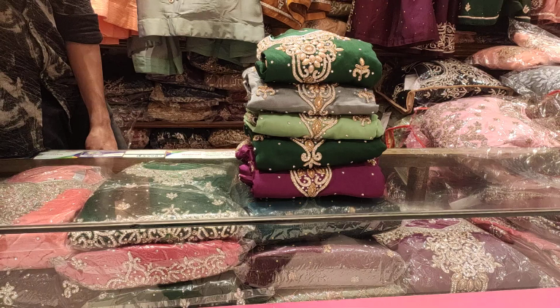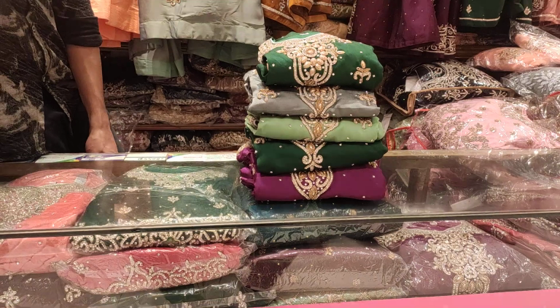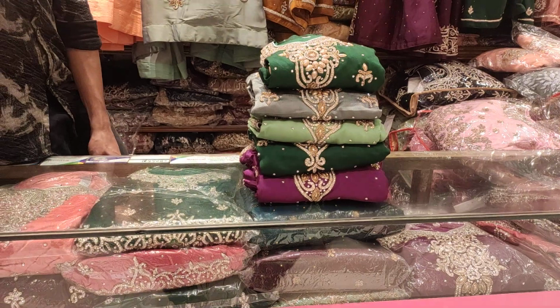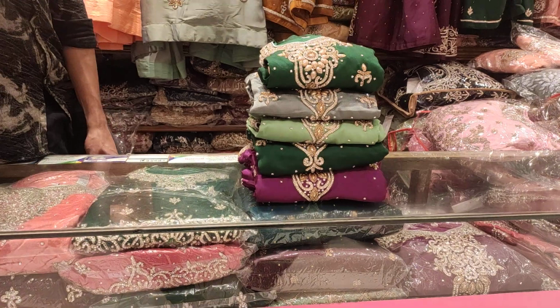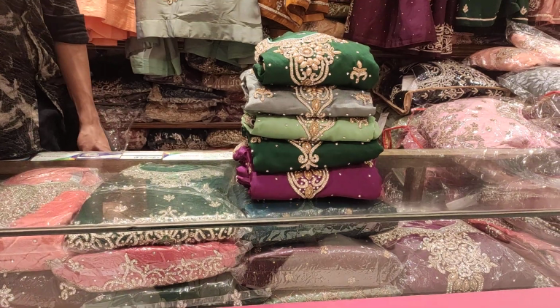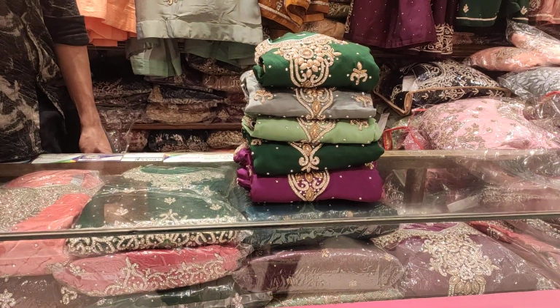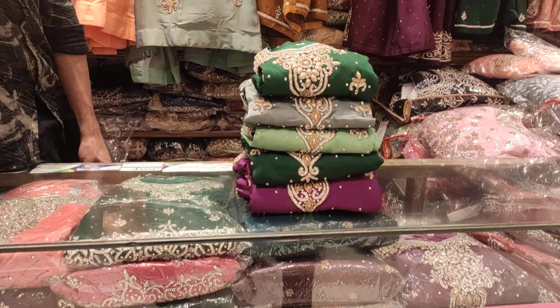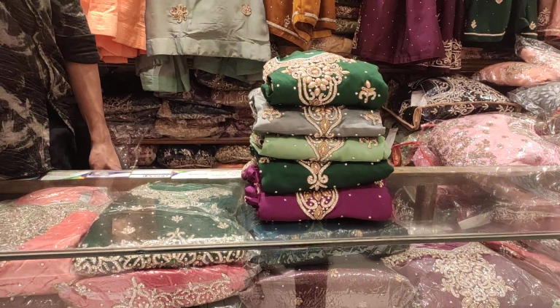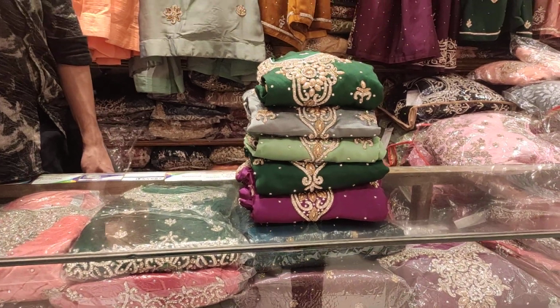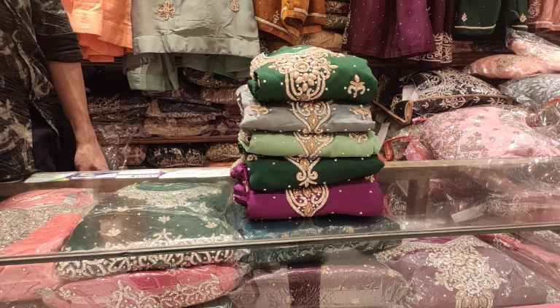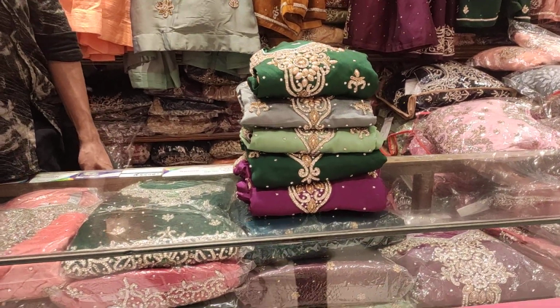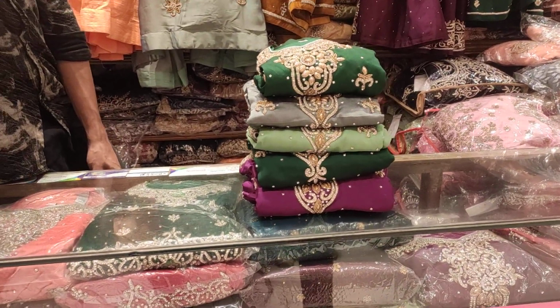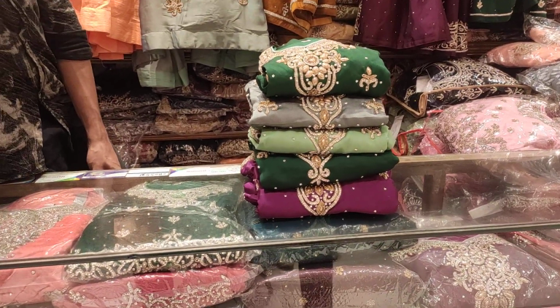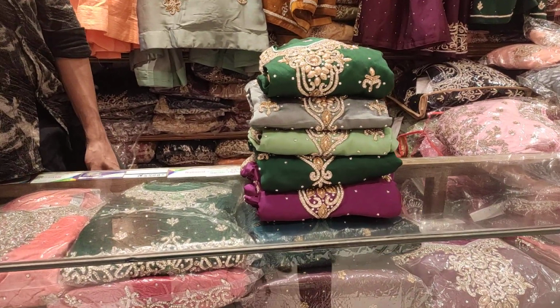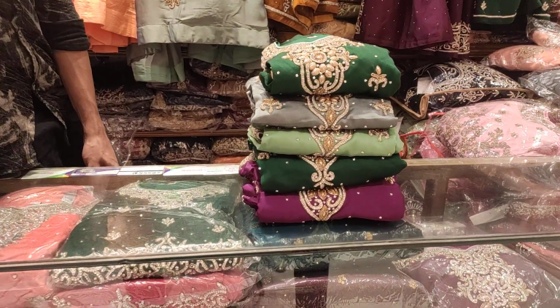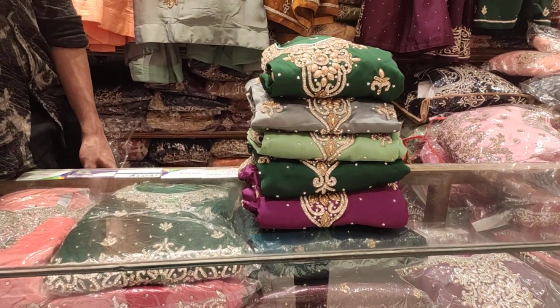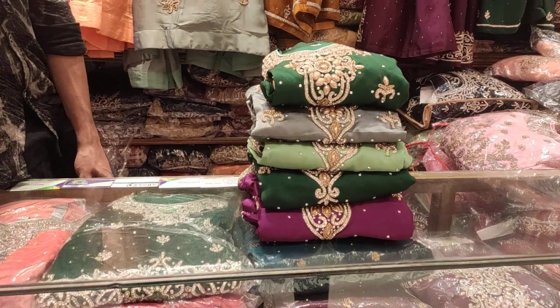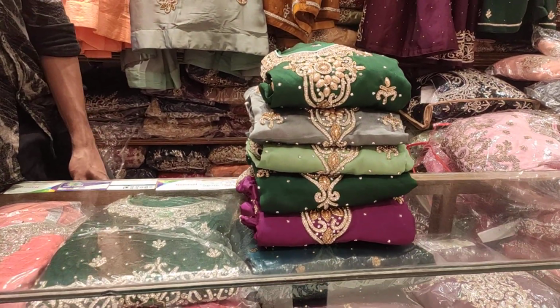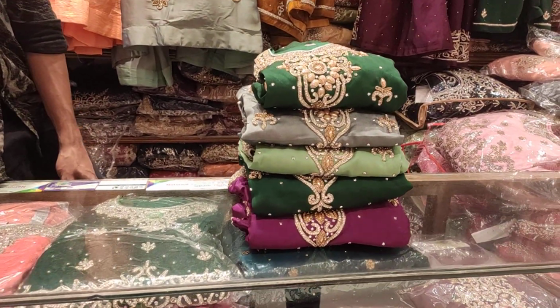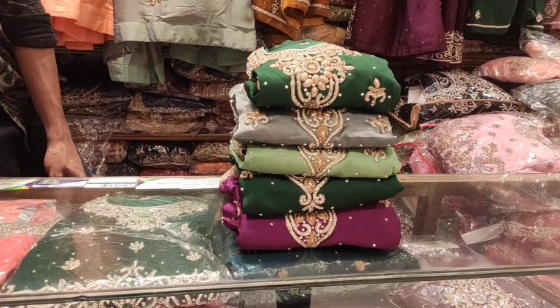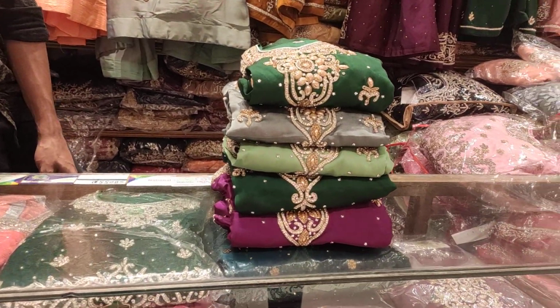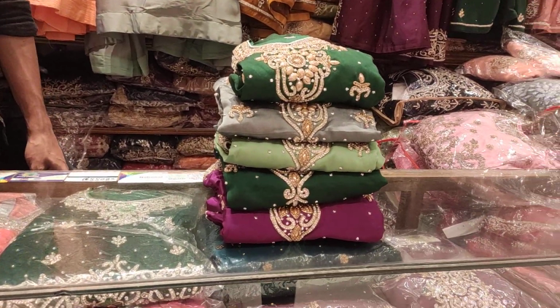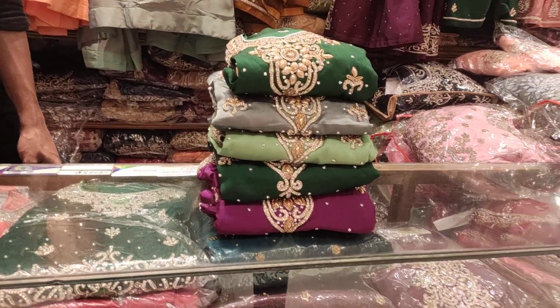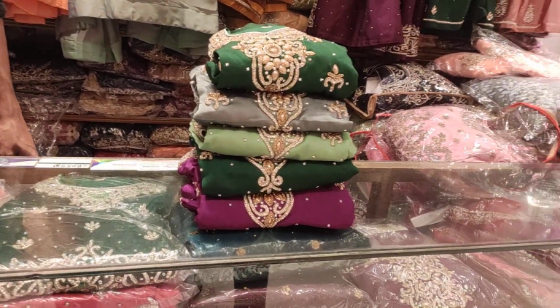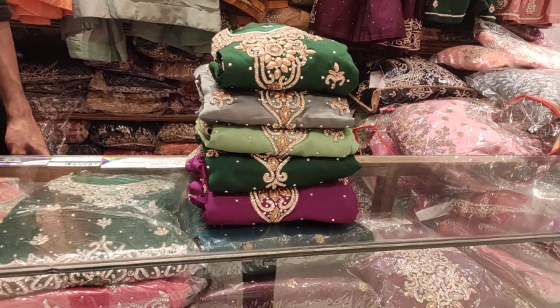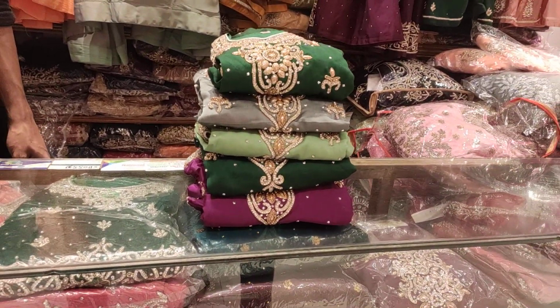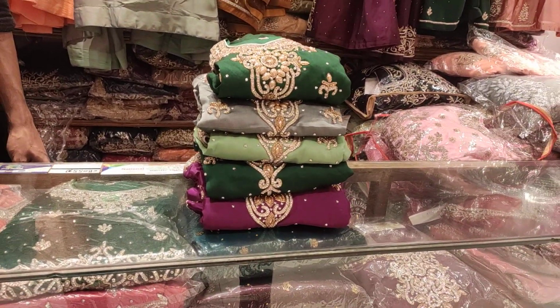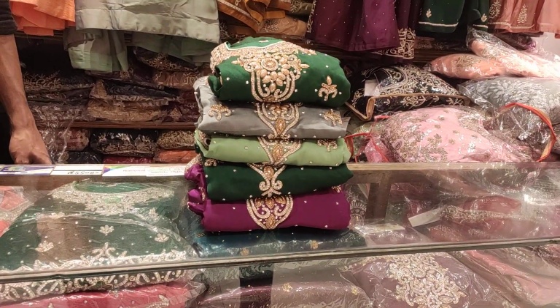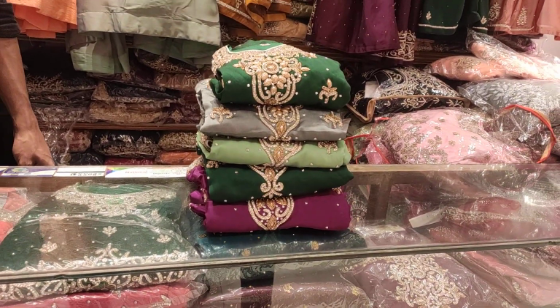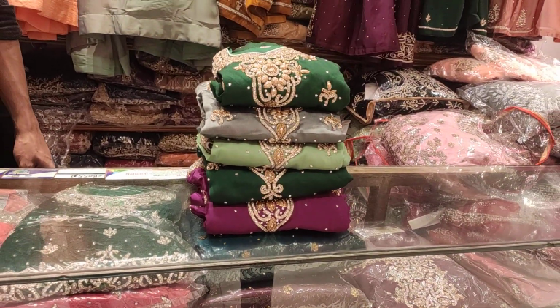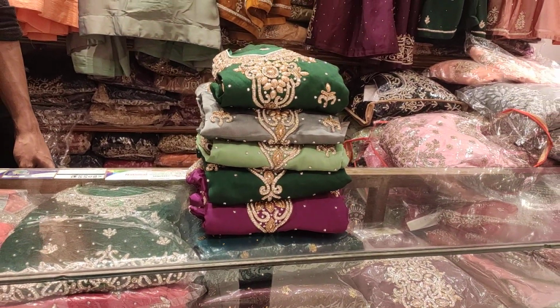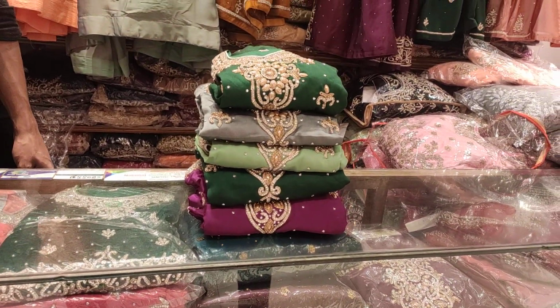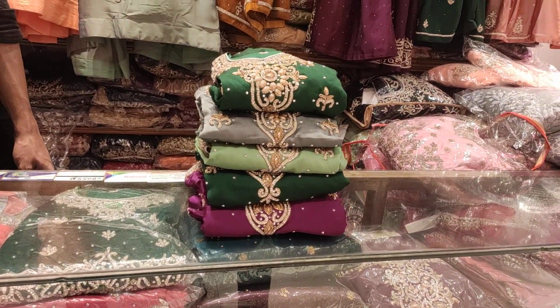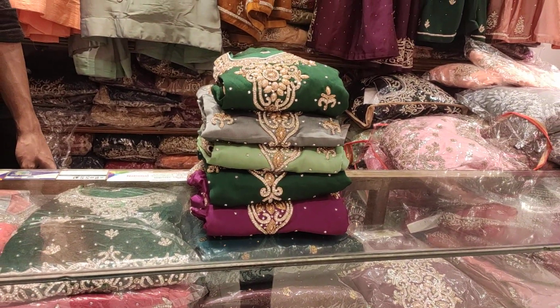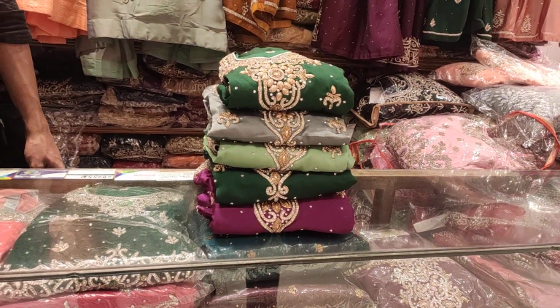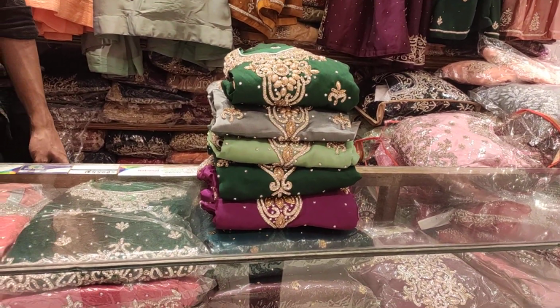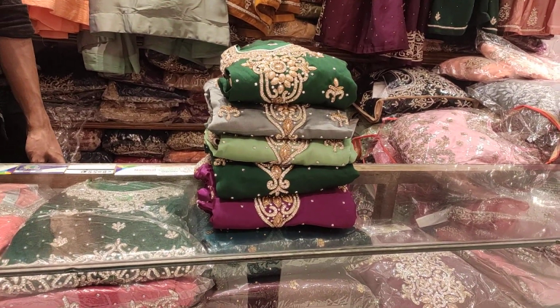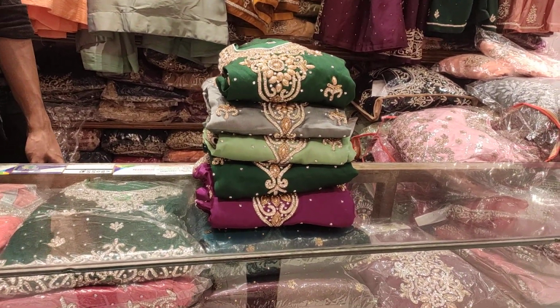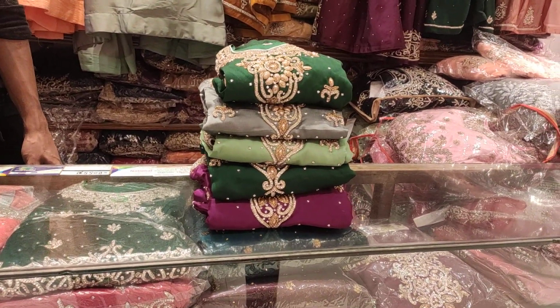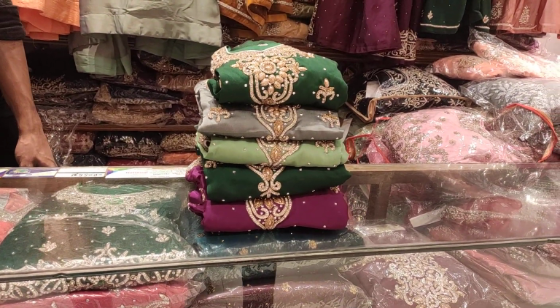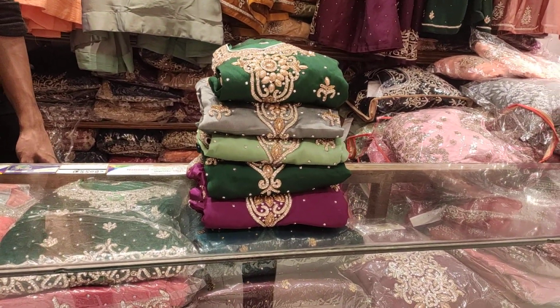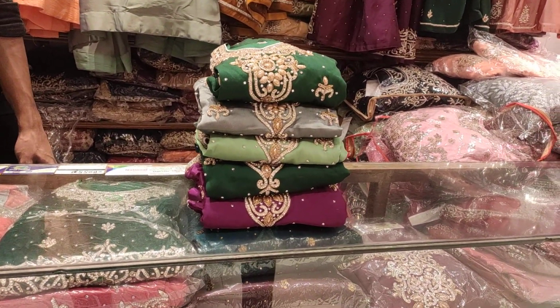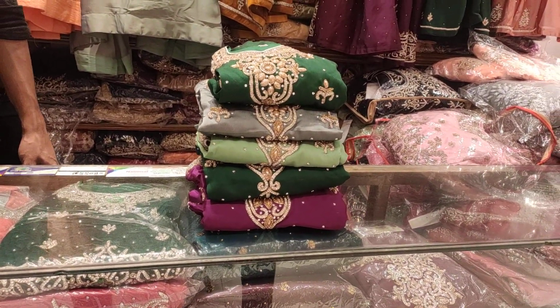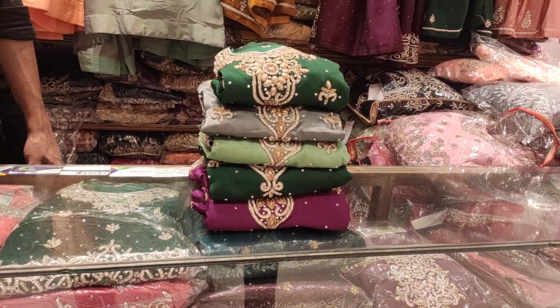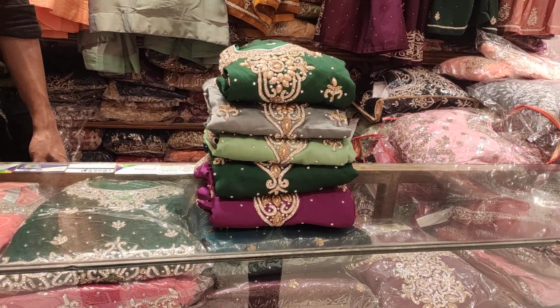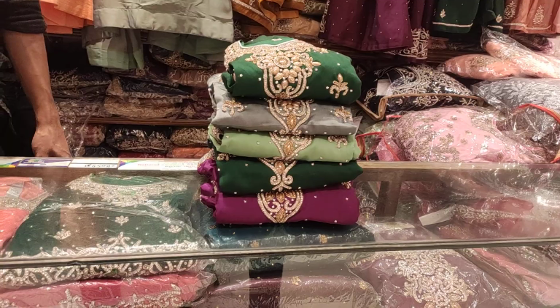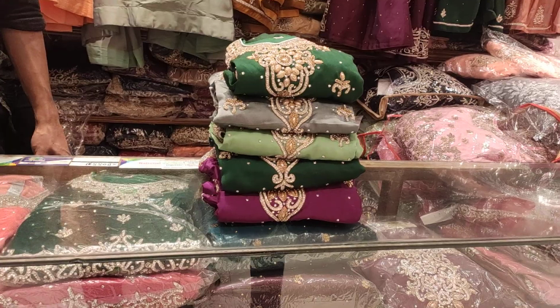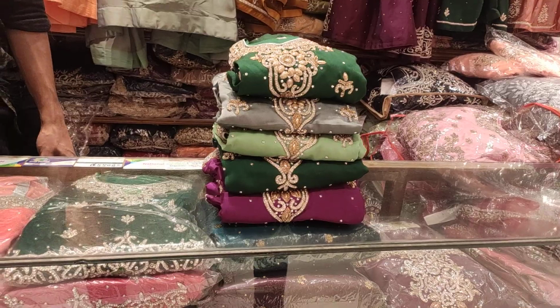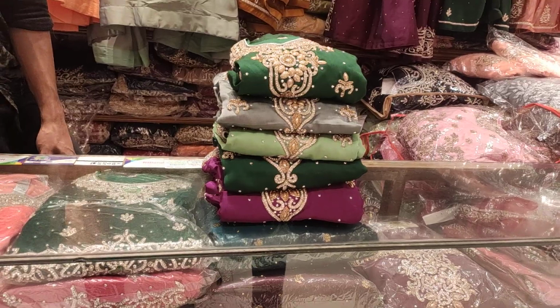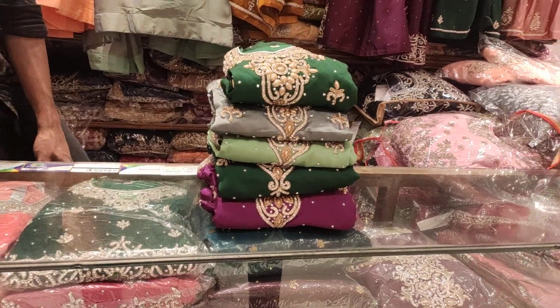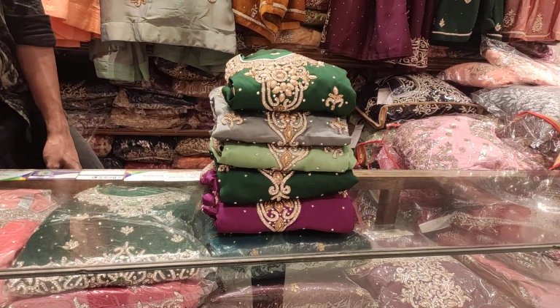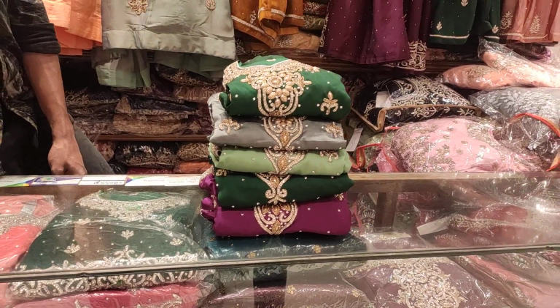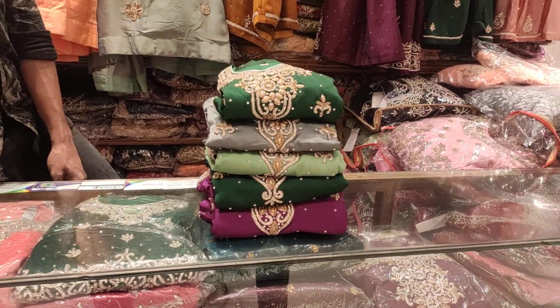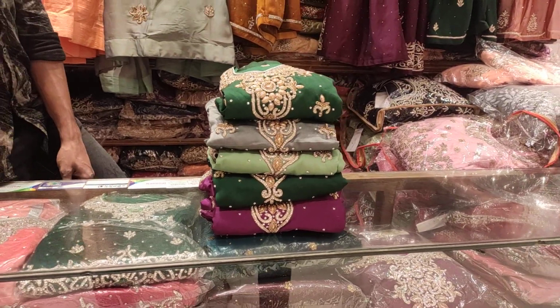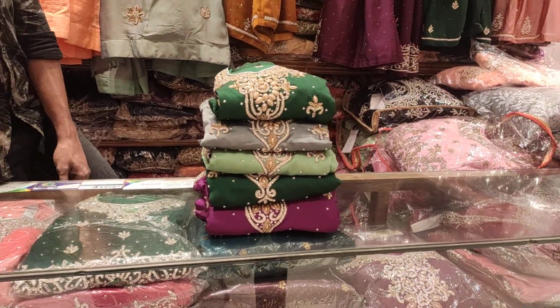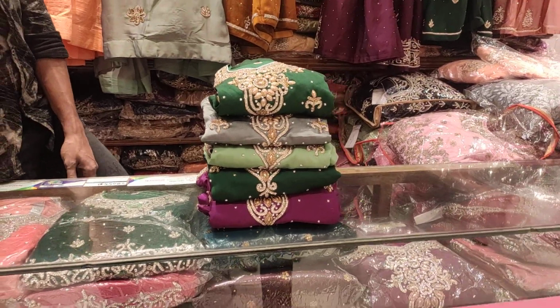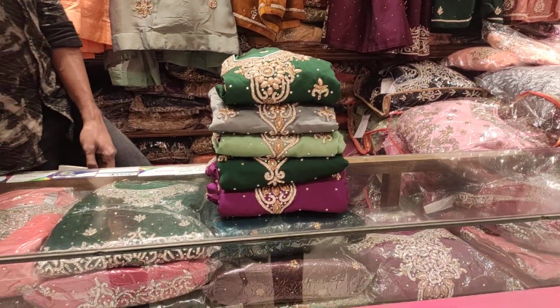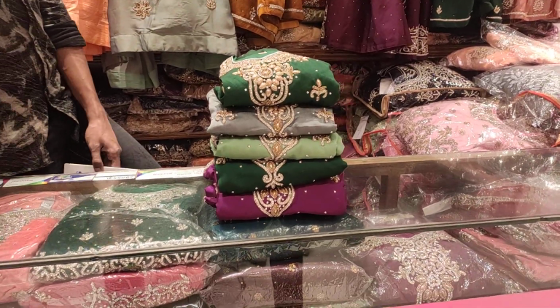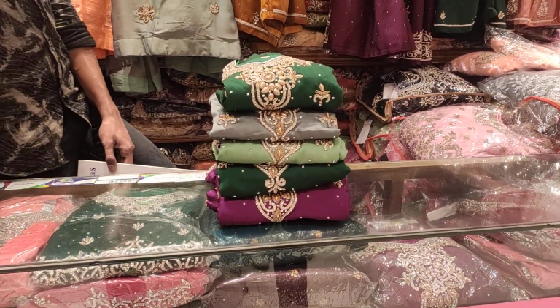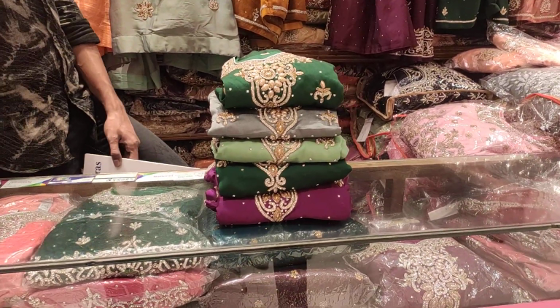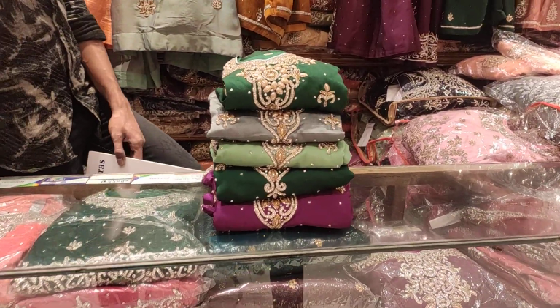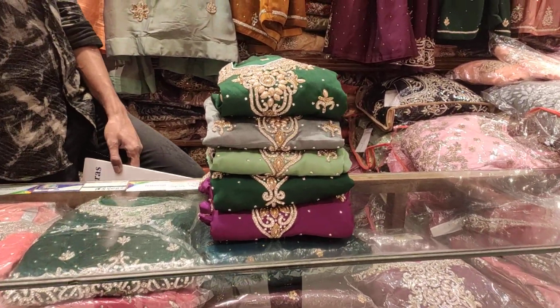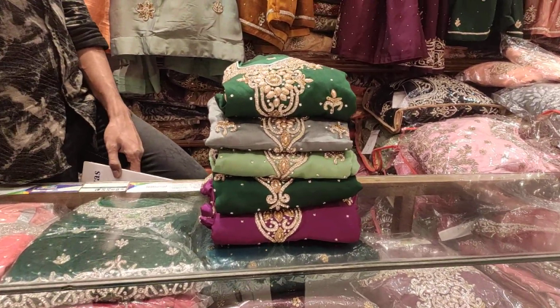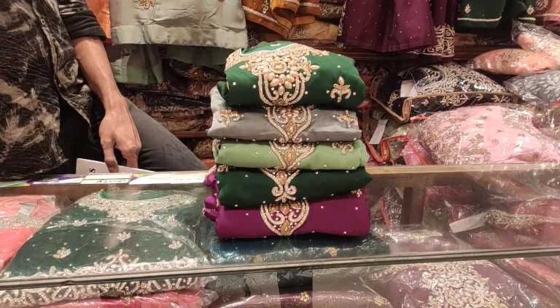Hi friends, Assalam o Alaikum. Welcome back to my YouTube channel from Fashion Daily Shows.